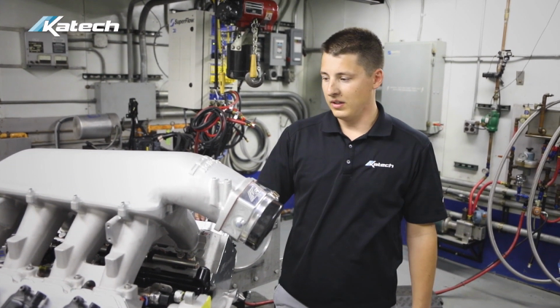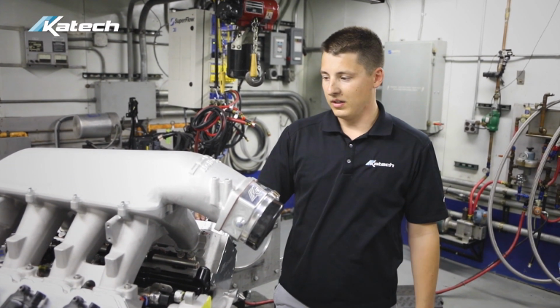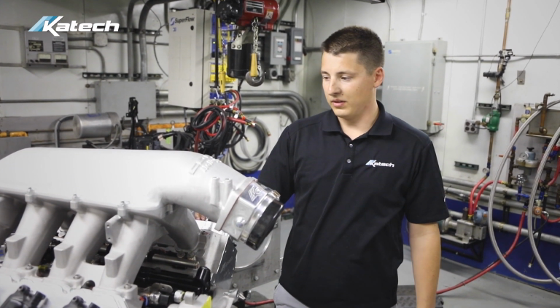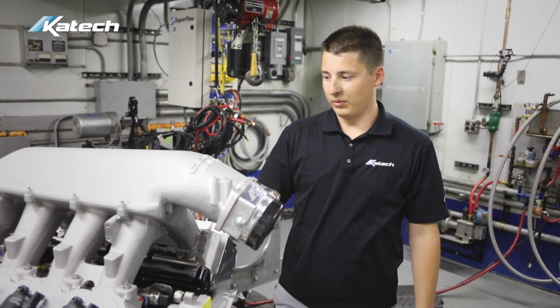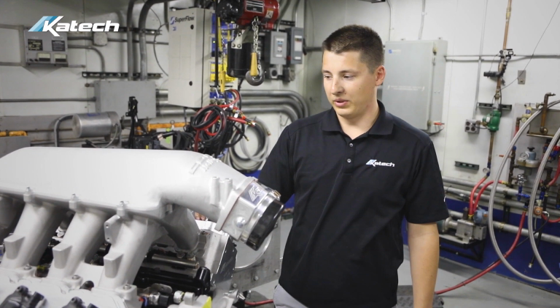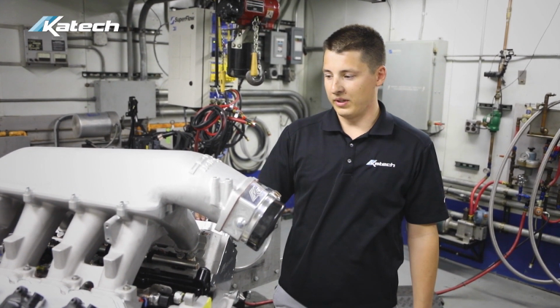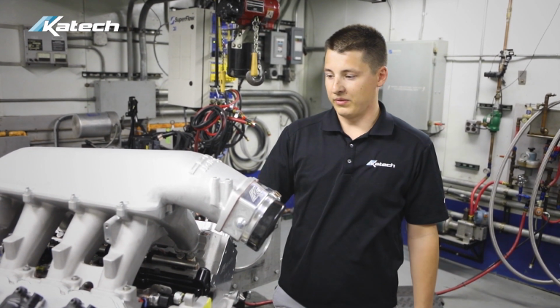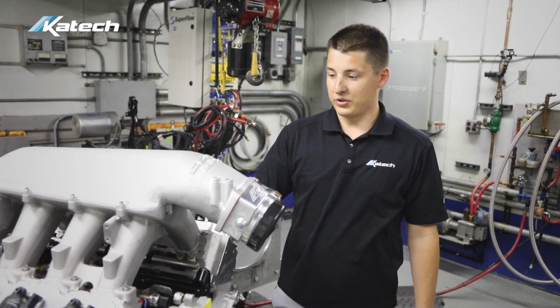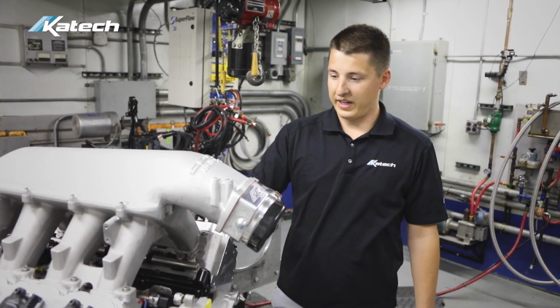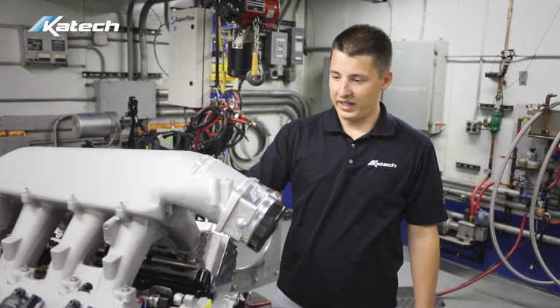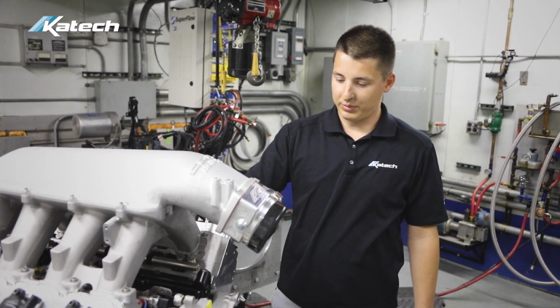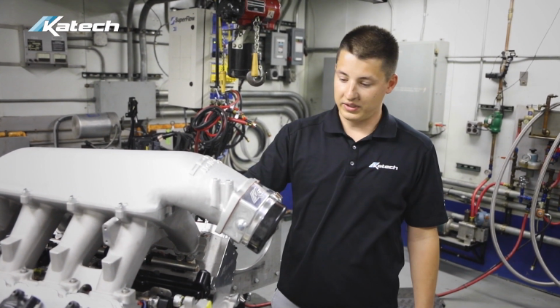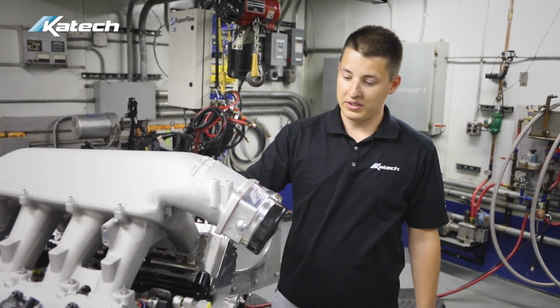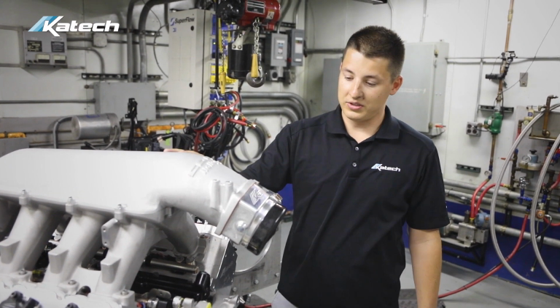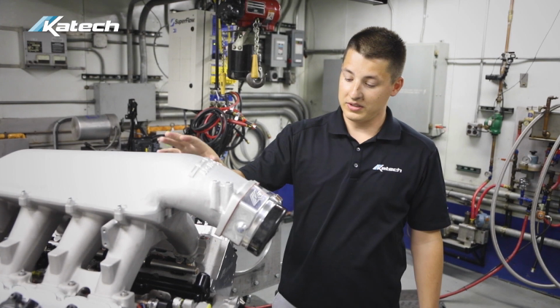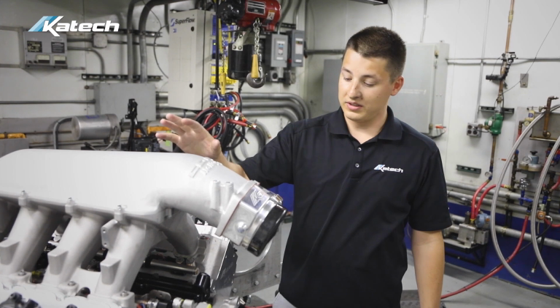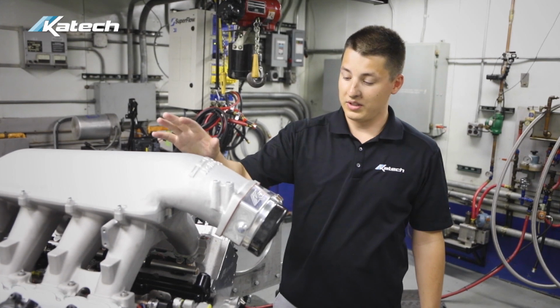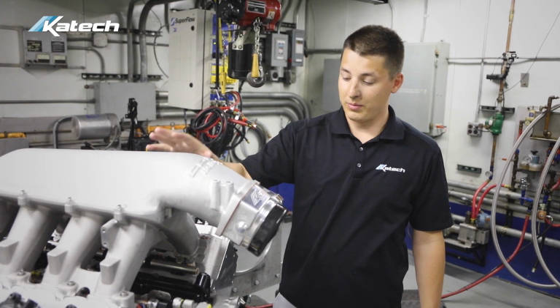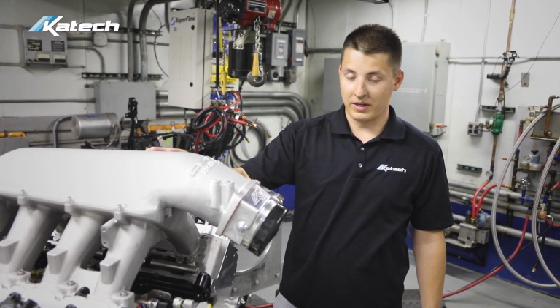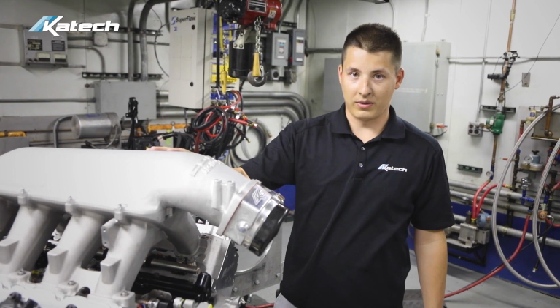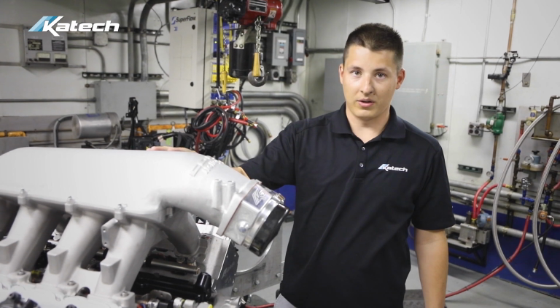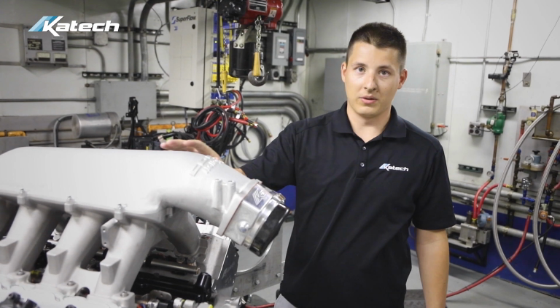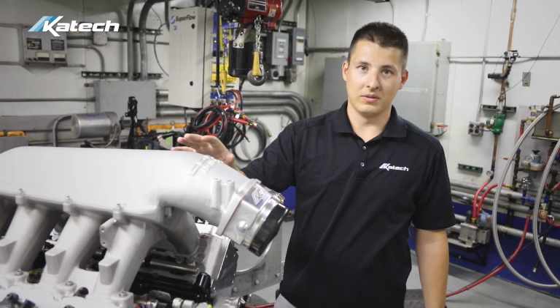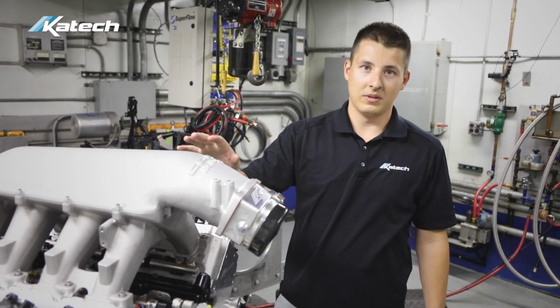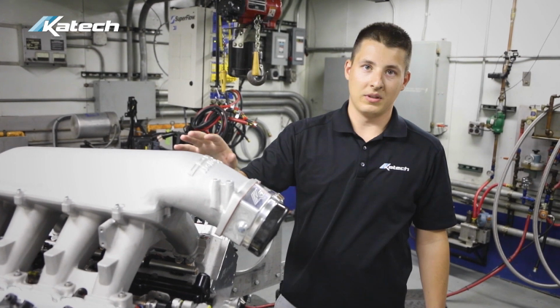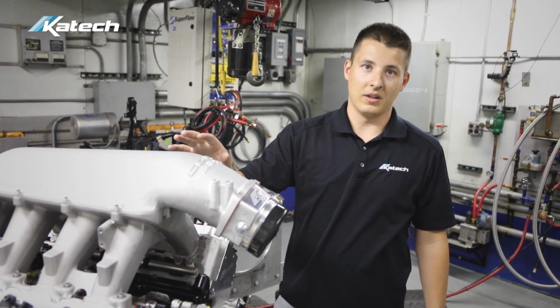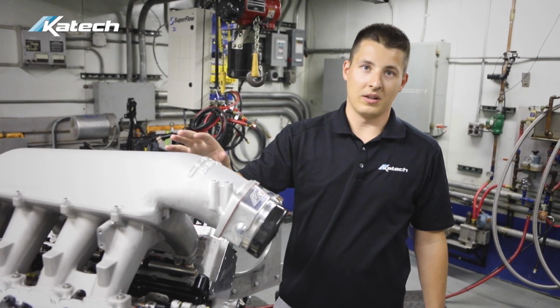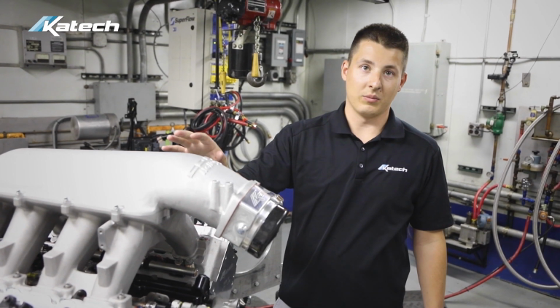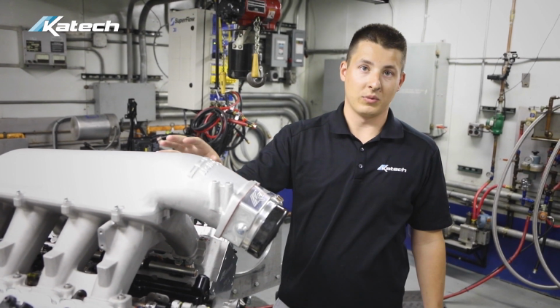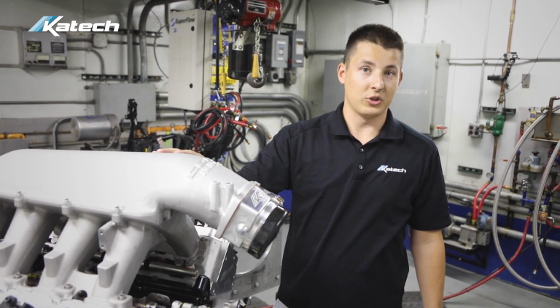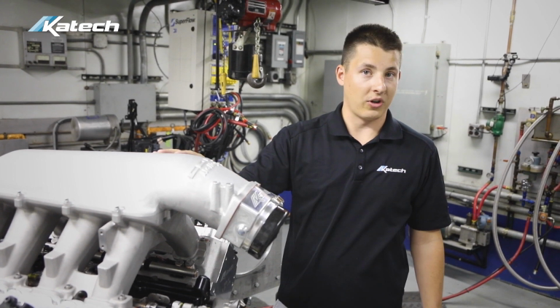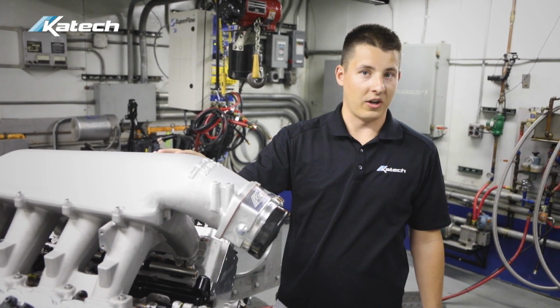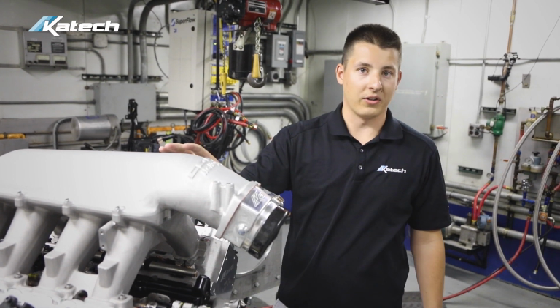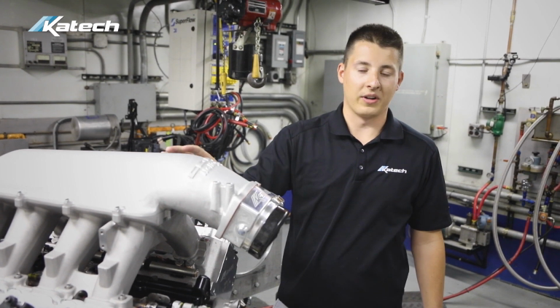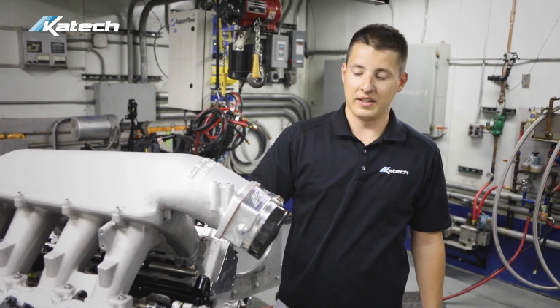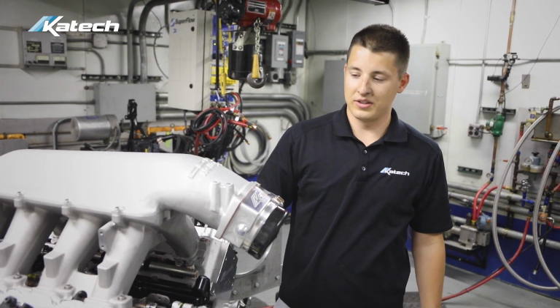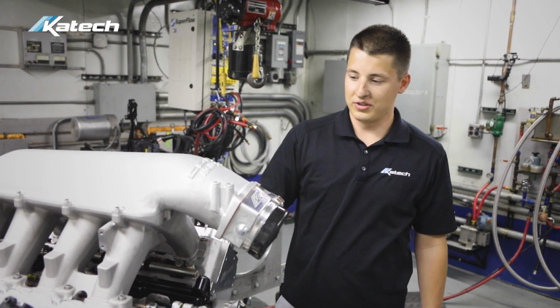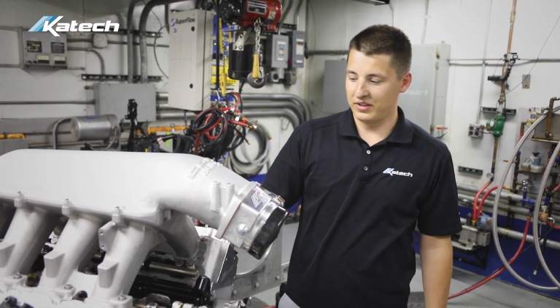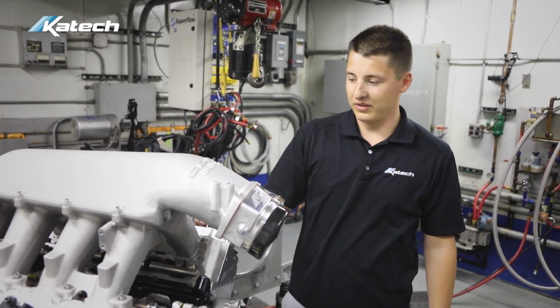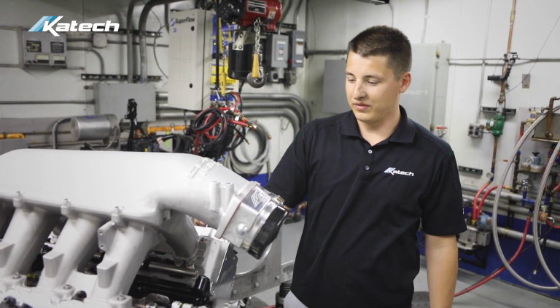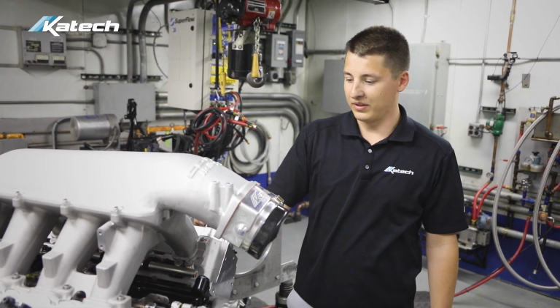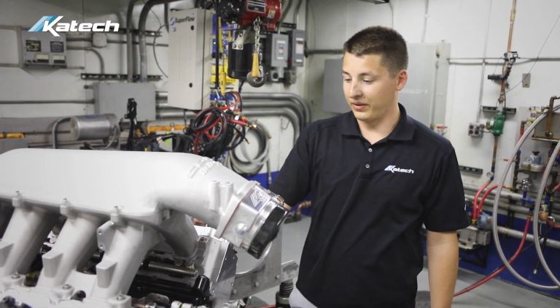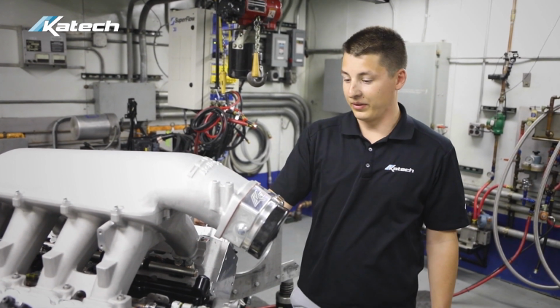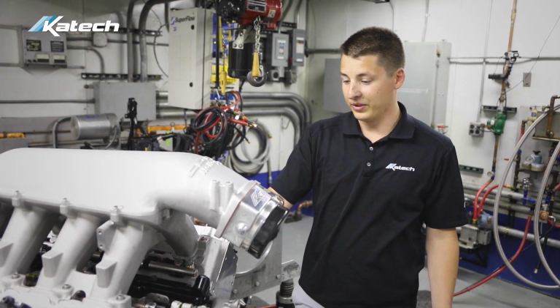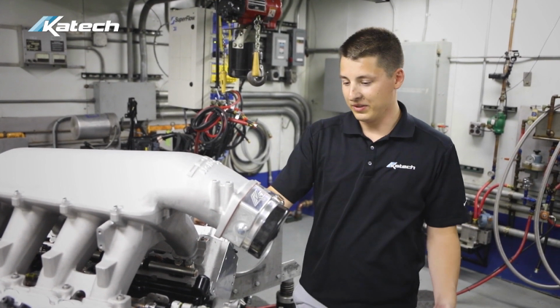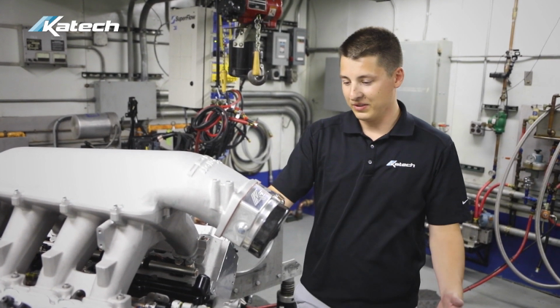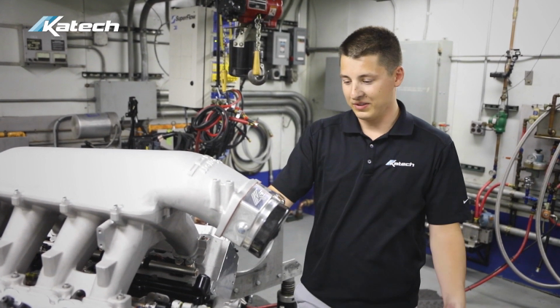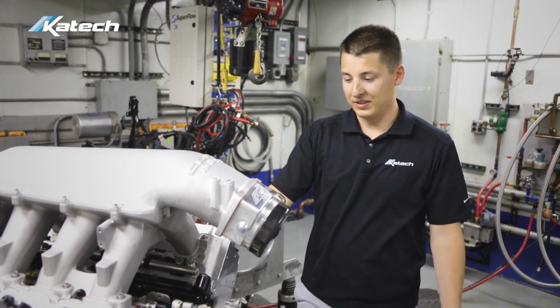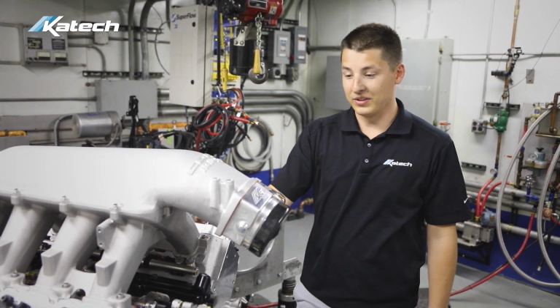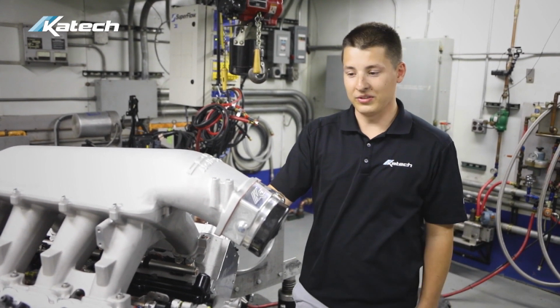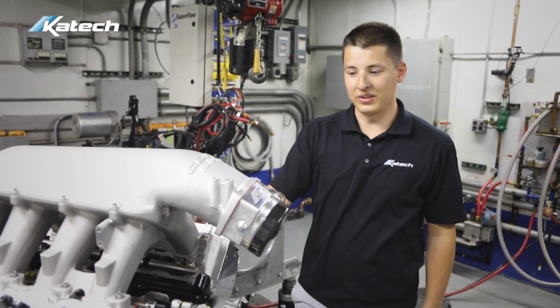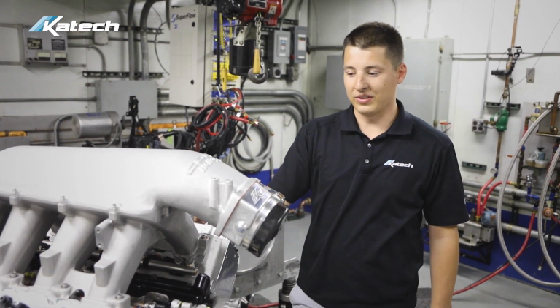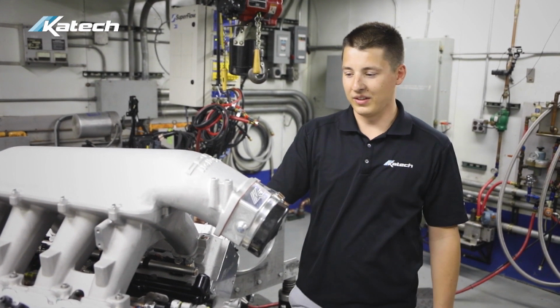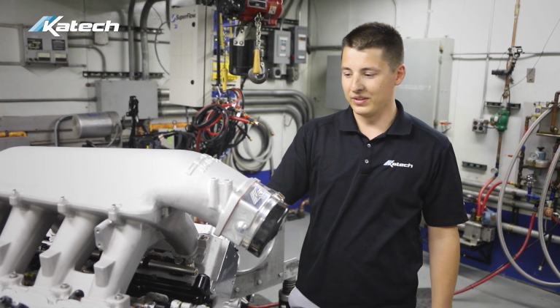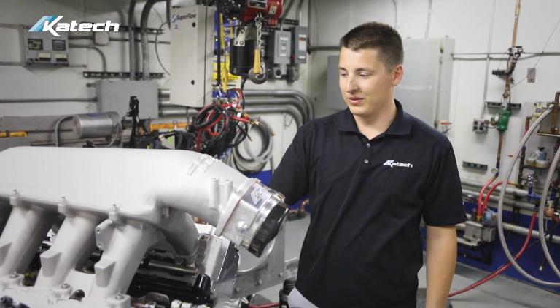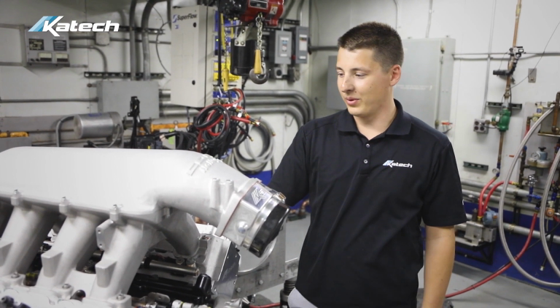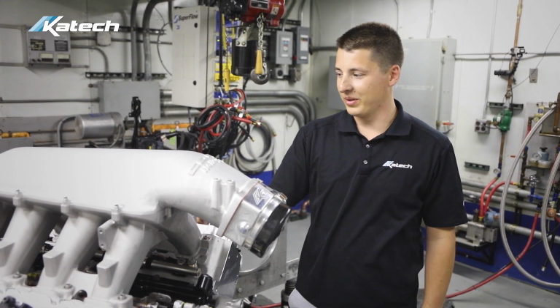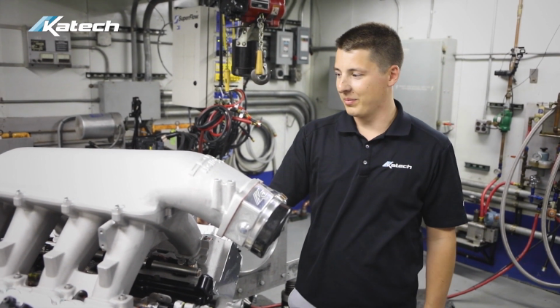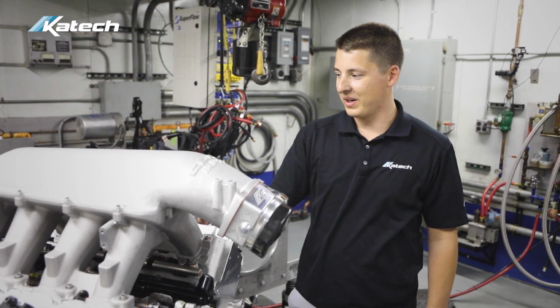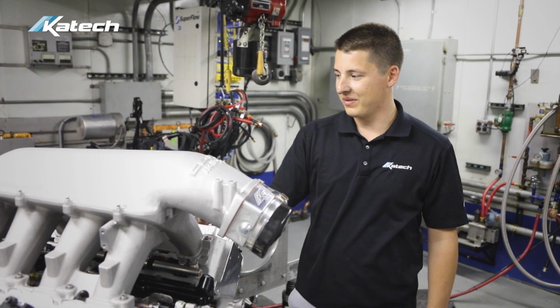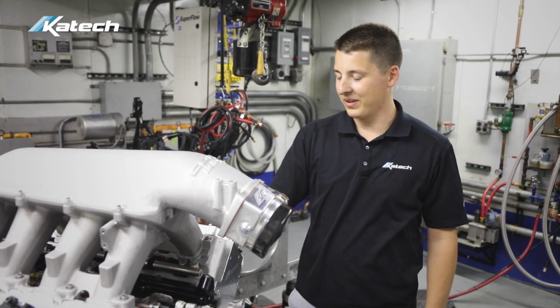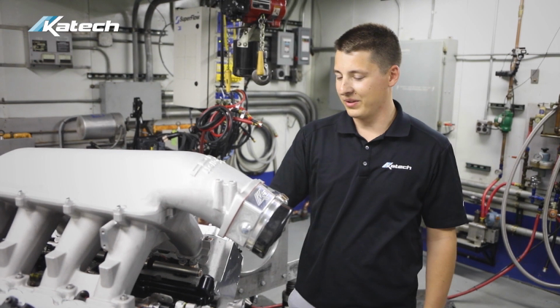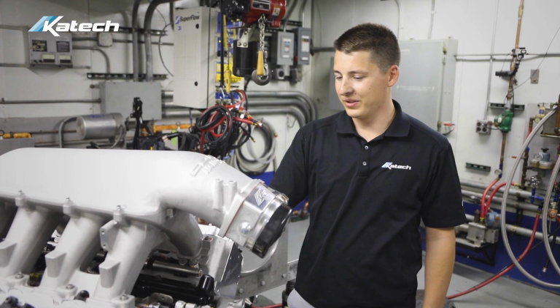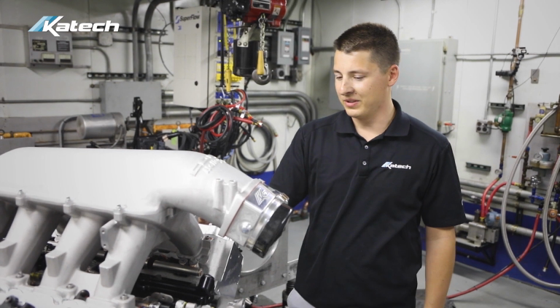This would be great for a drag application, Camaro, truck, or any engine that could fit under another hood — even a C7 if you wanted to modify the hood.